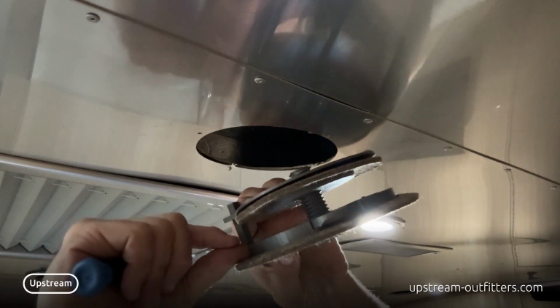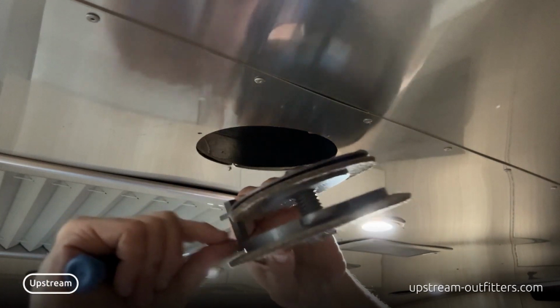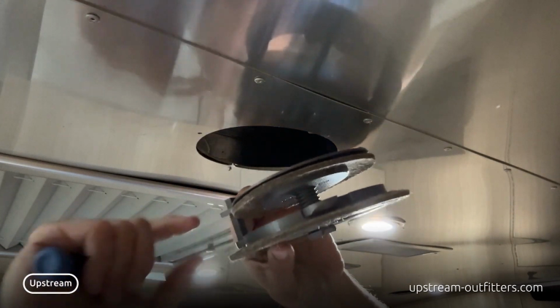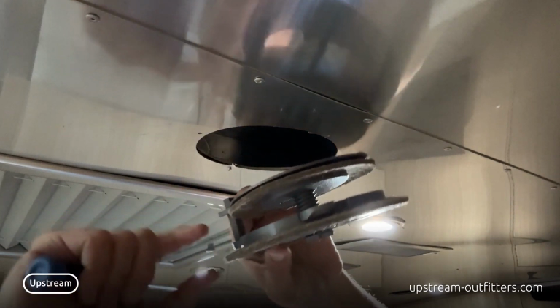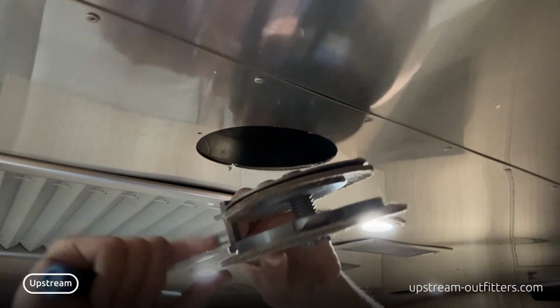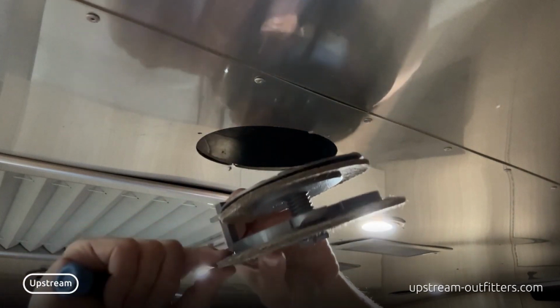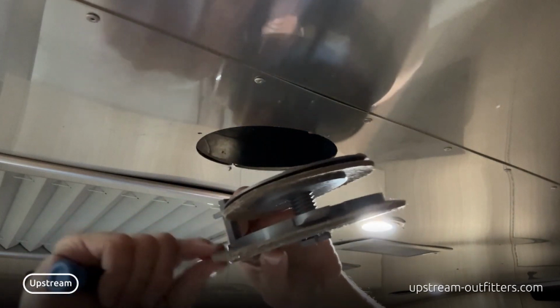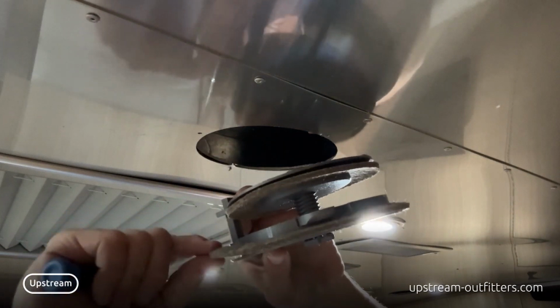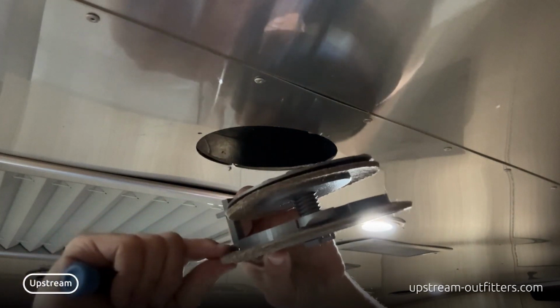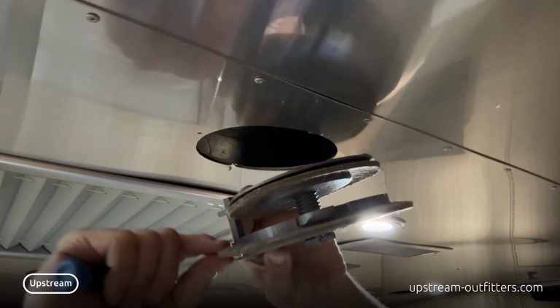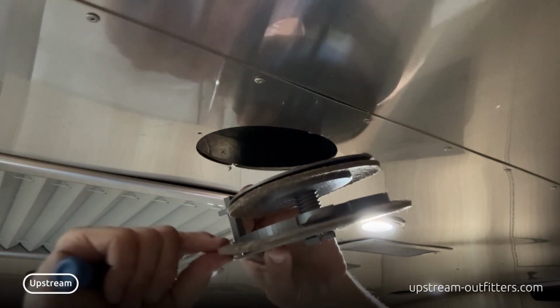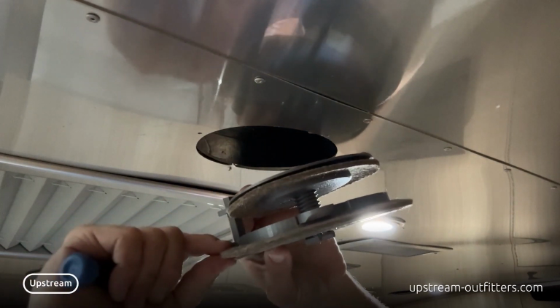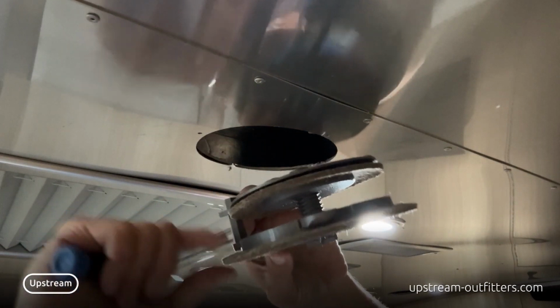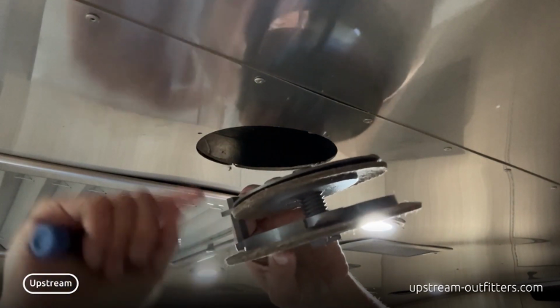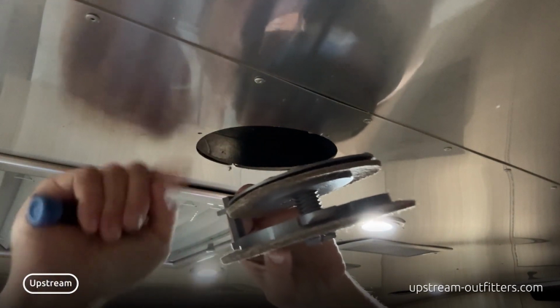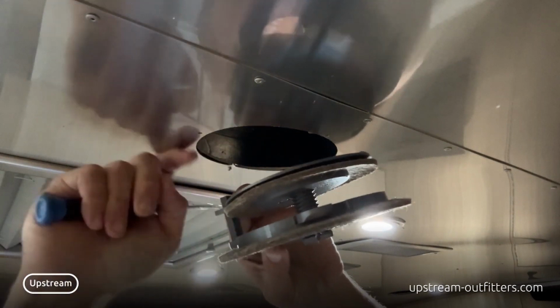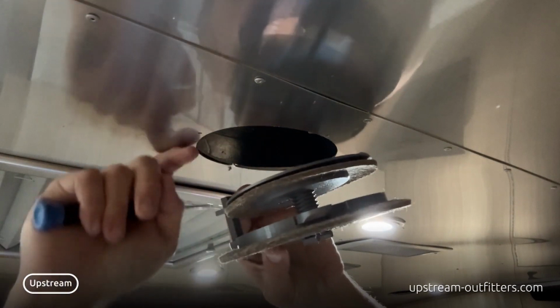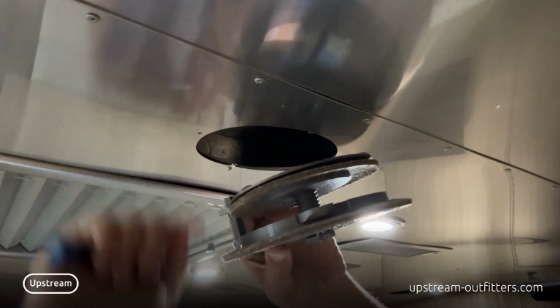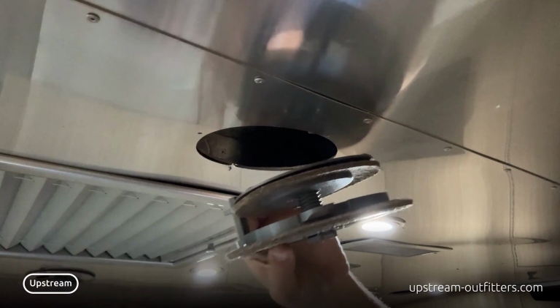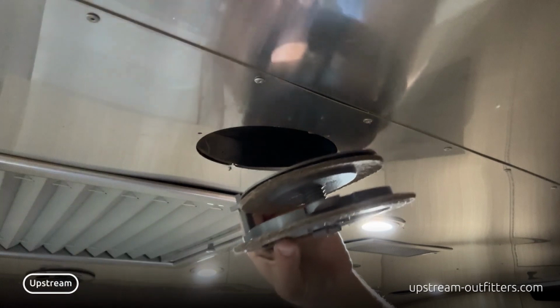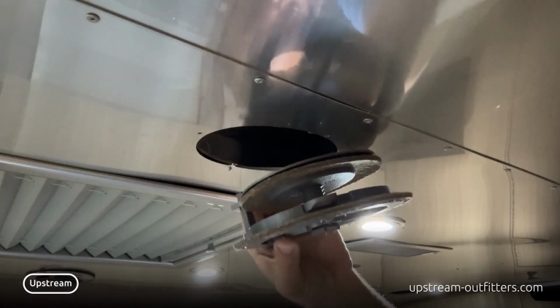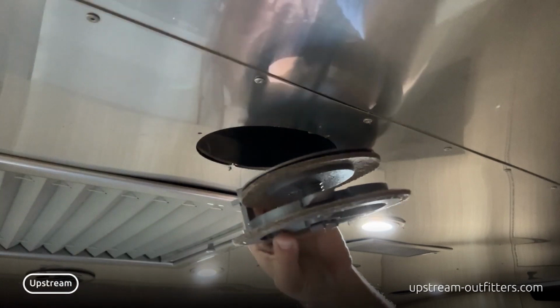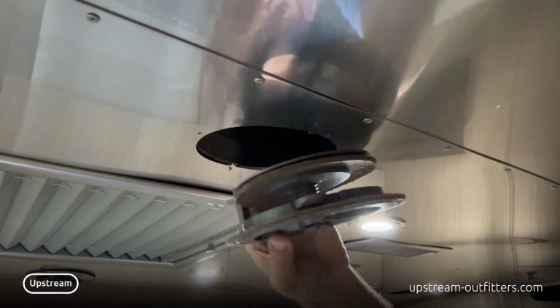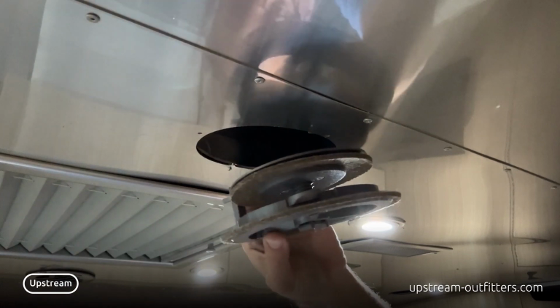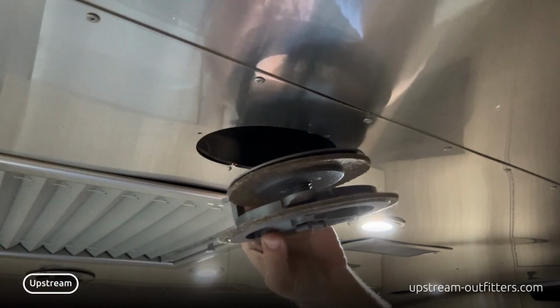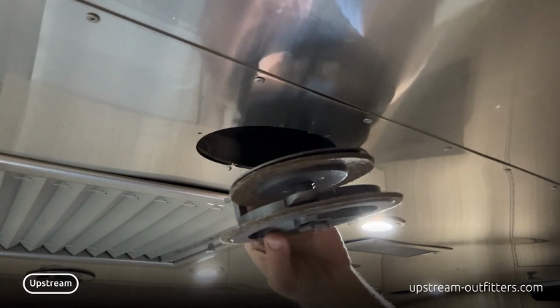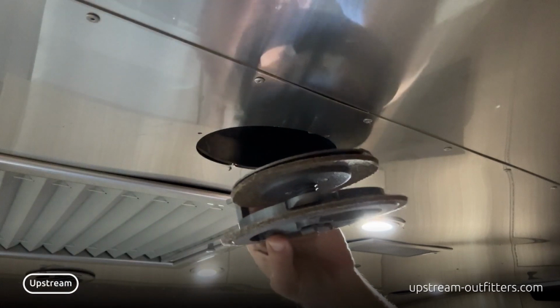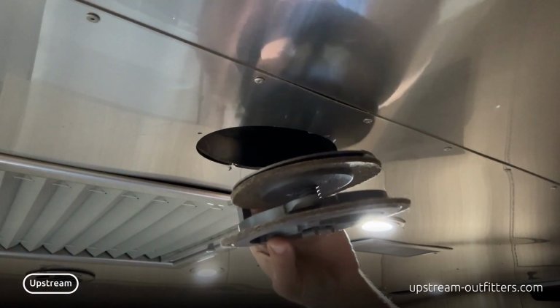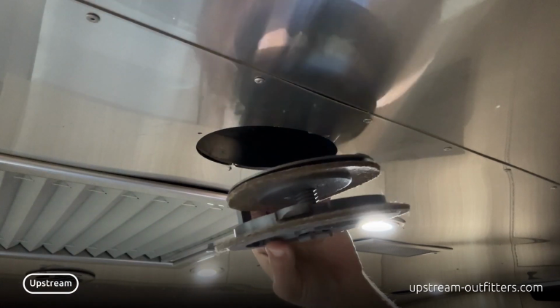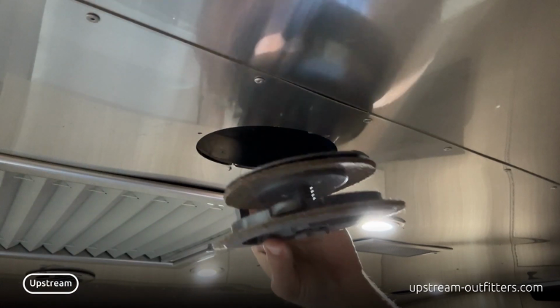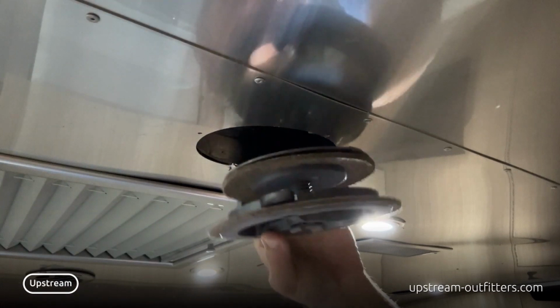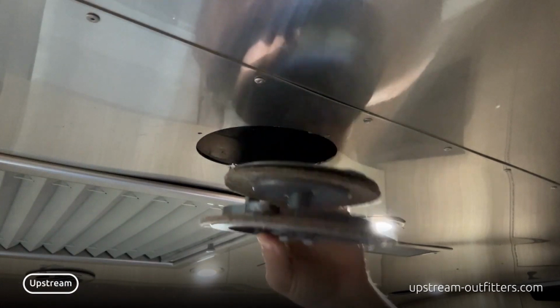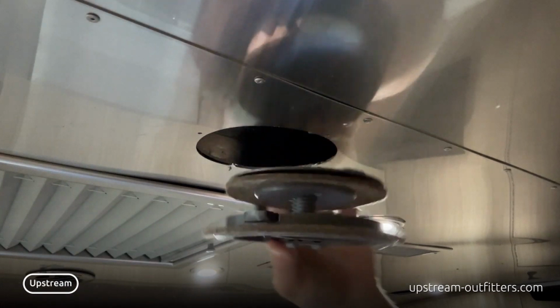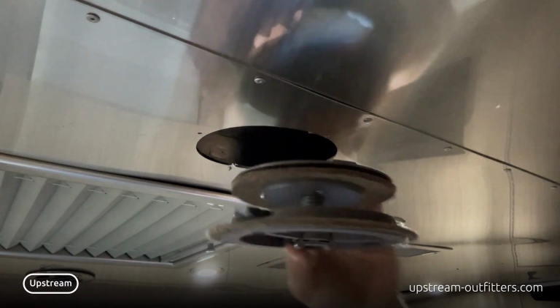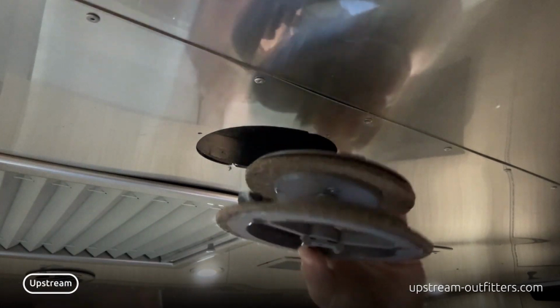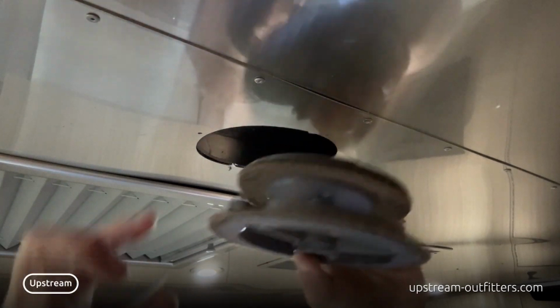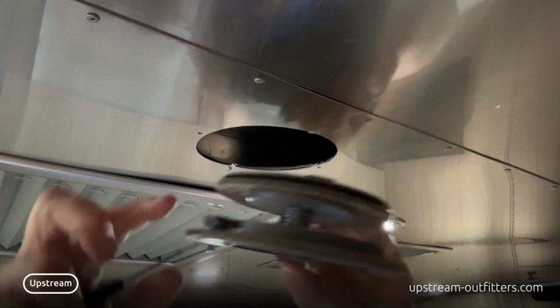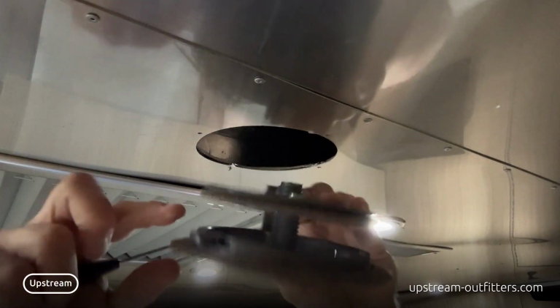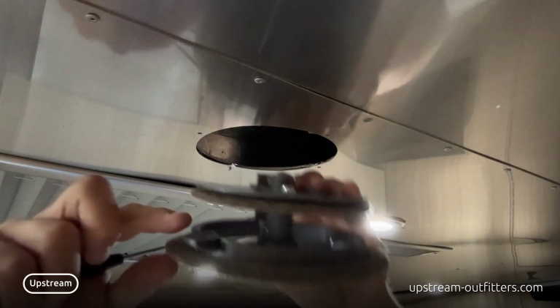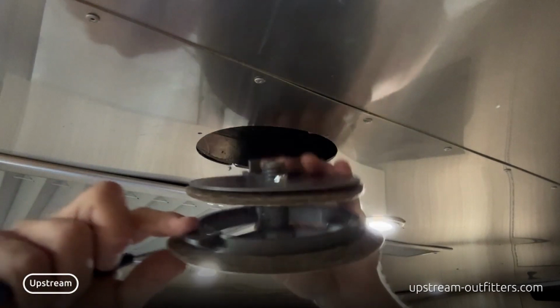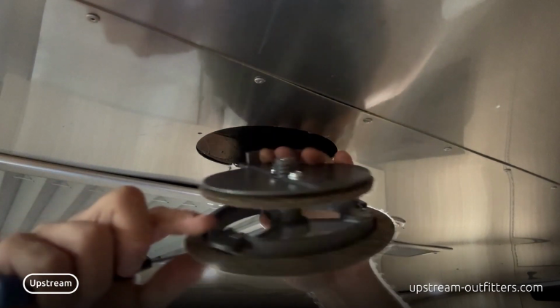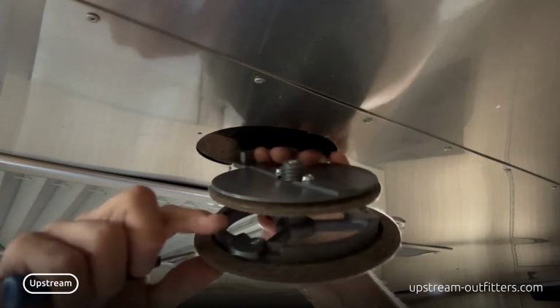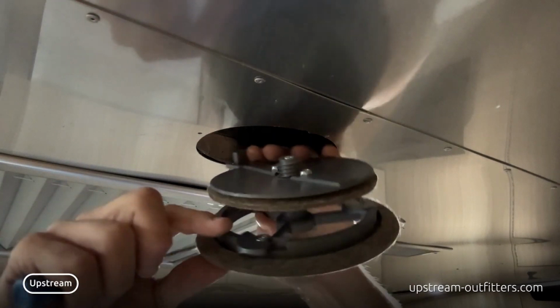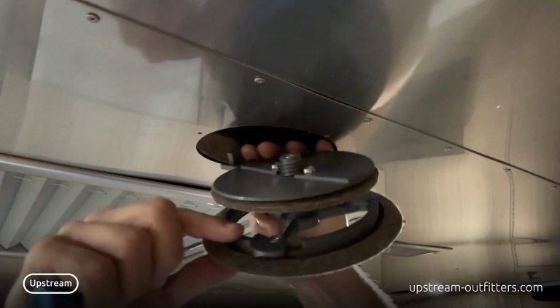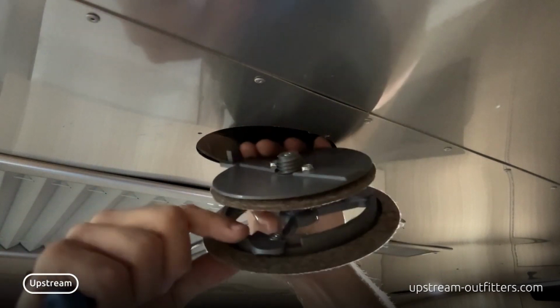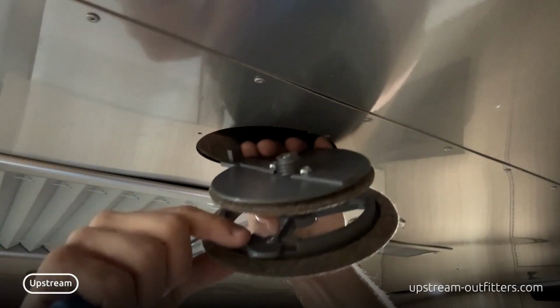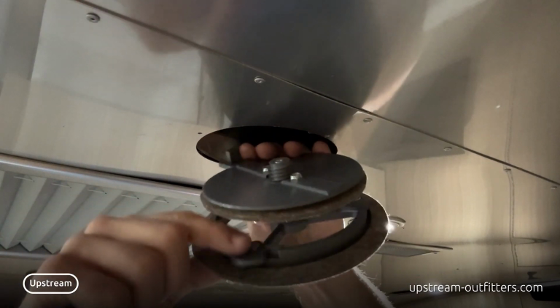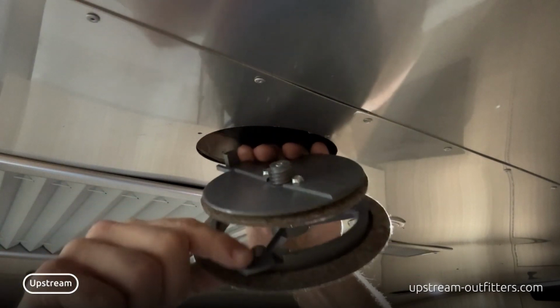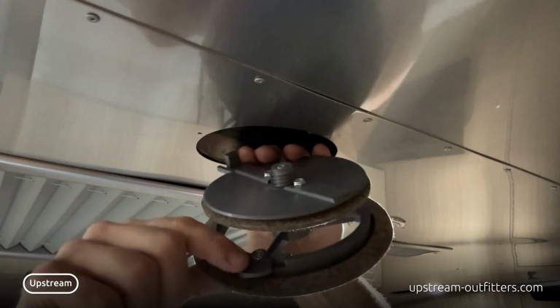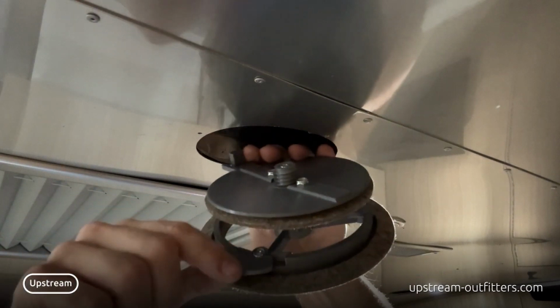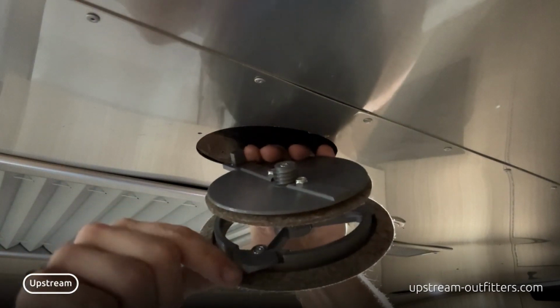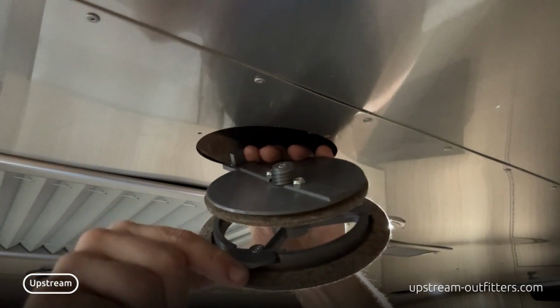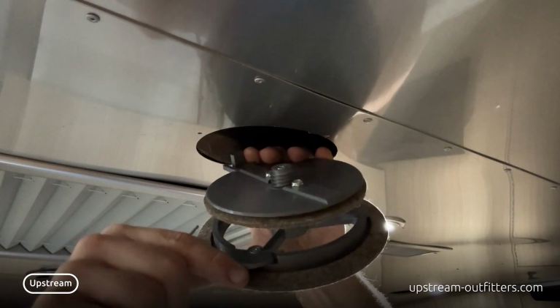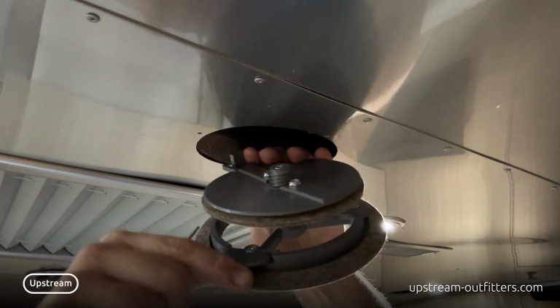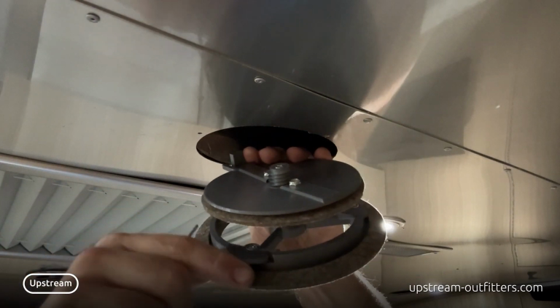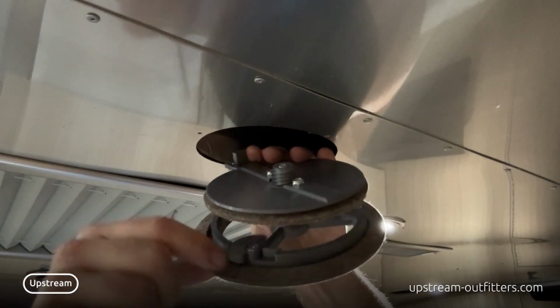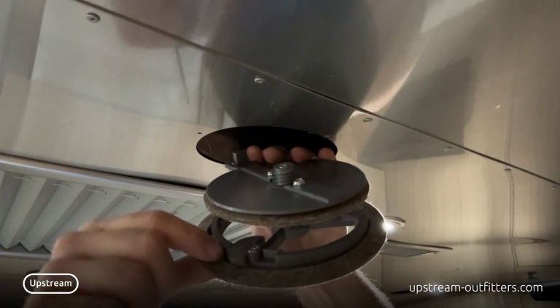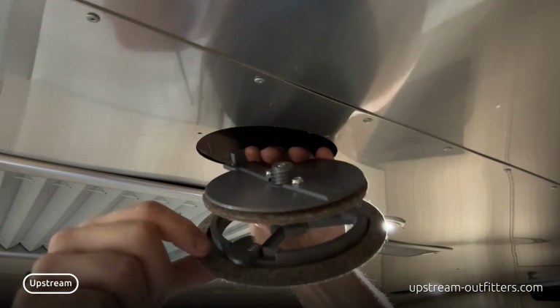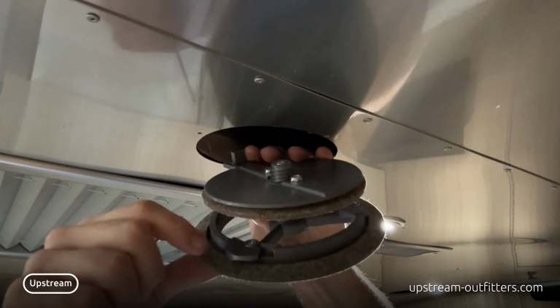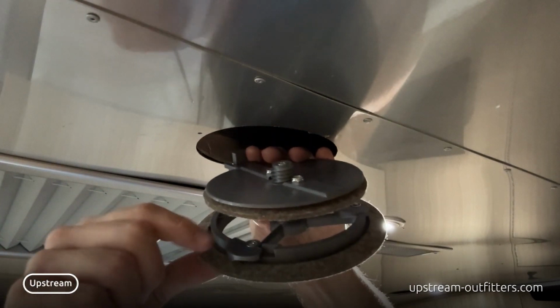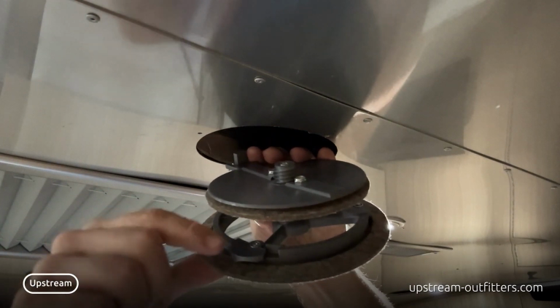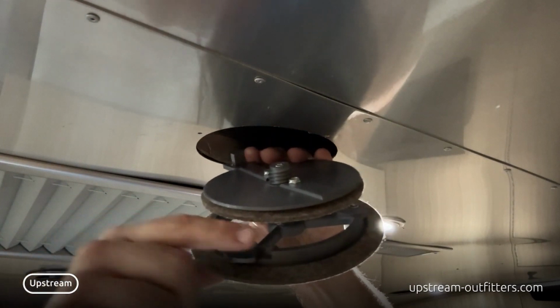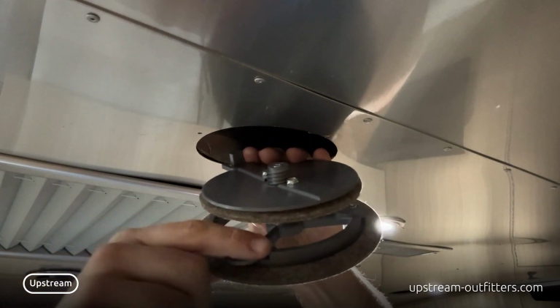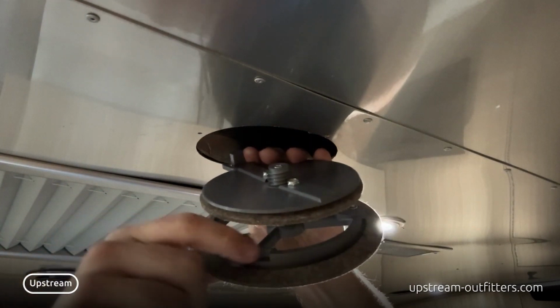This gasket seals the top so we've got no more air coming out. You can see right here there are these little wings that open and close.